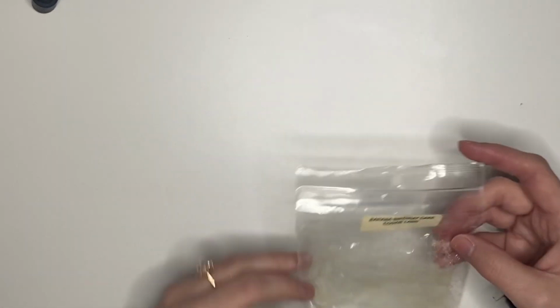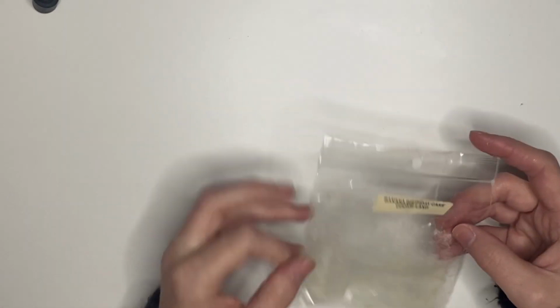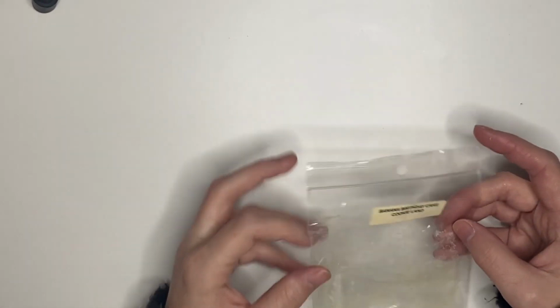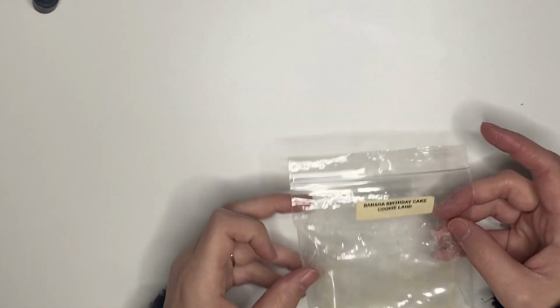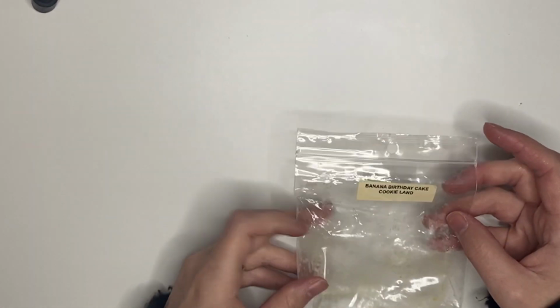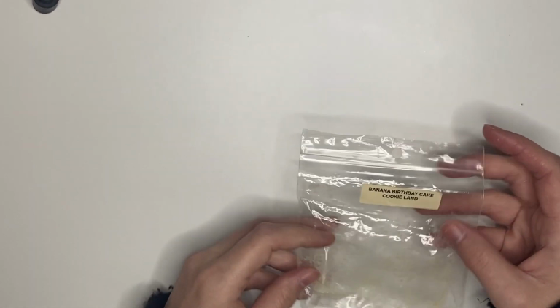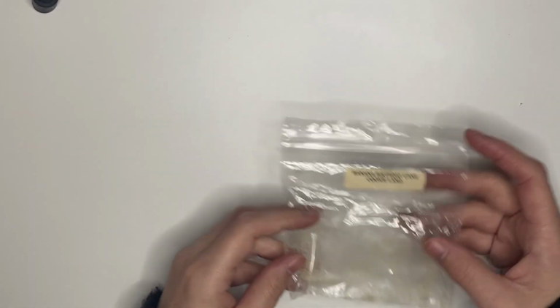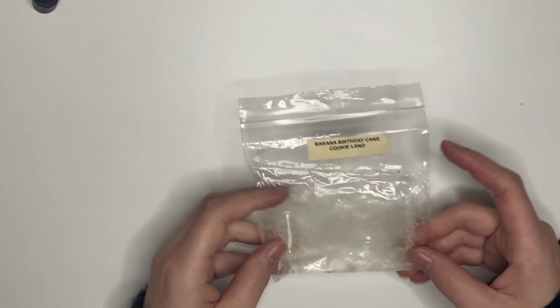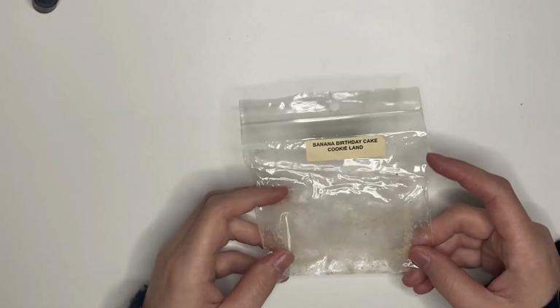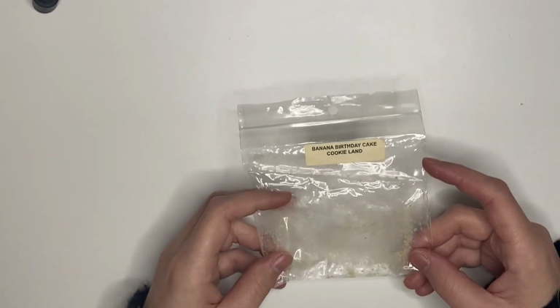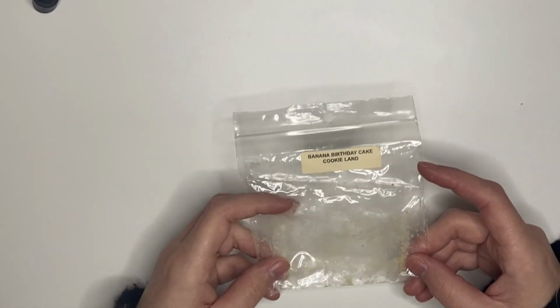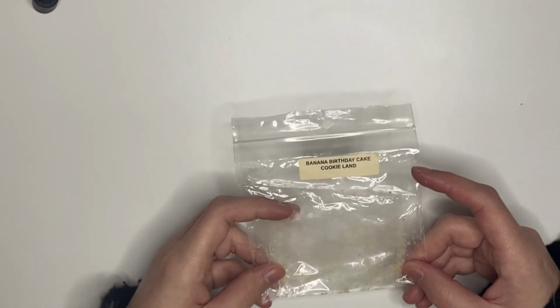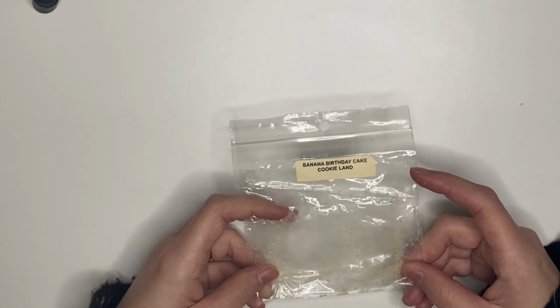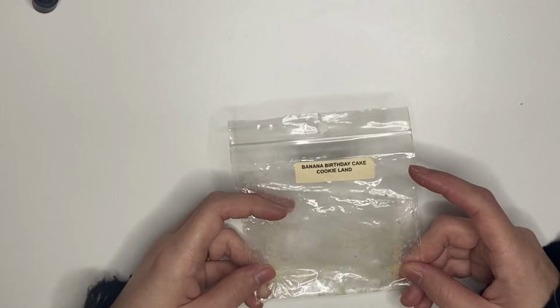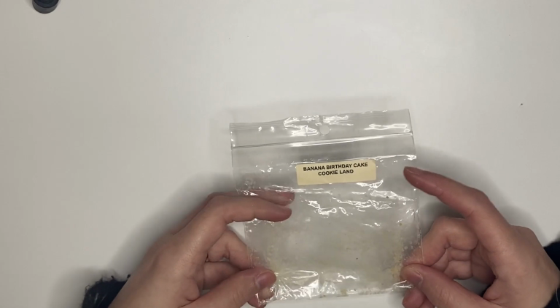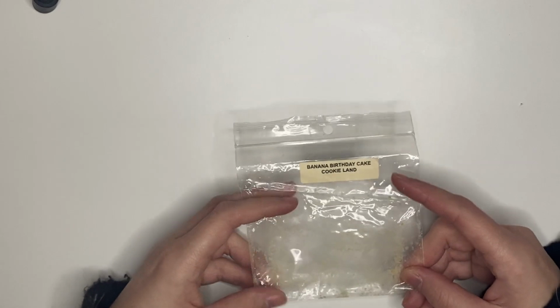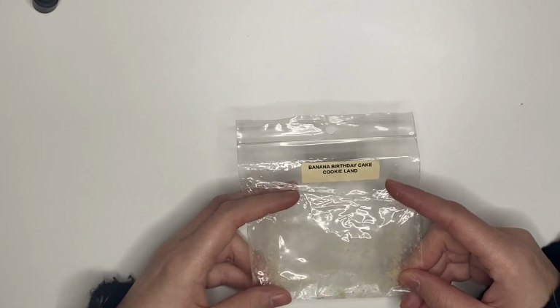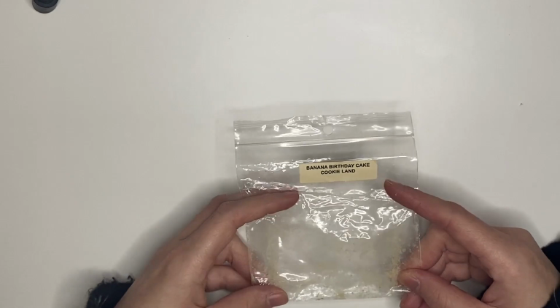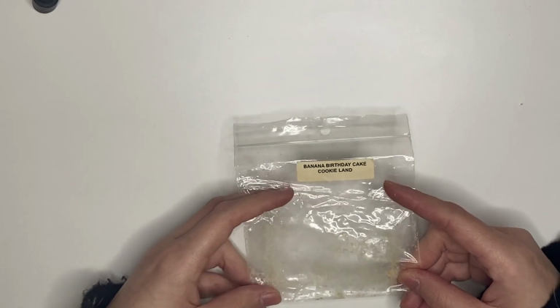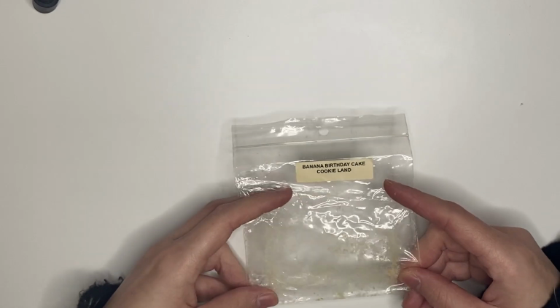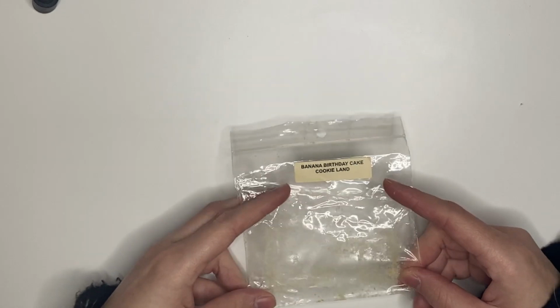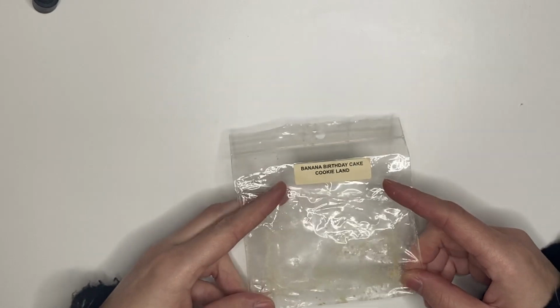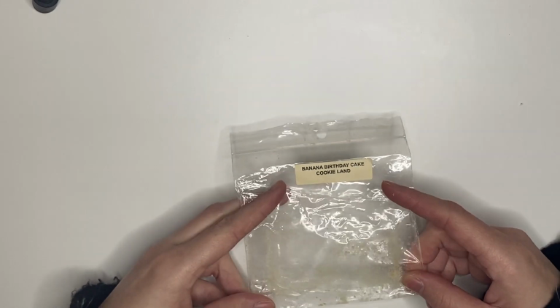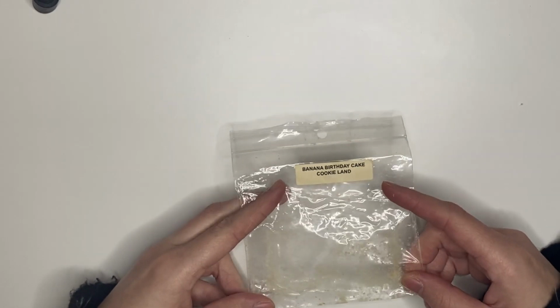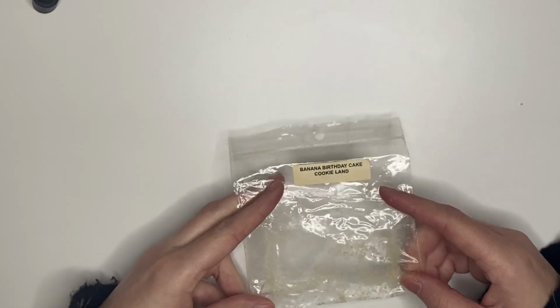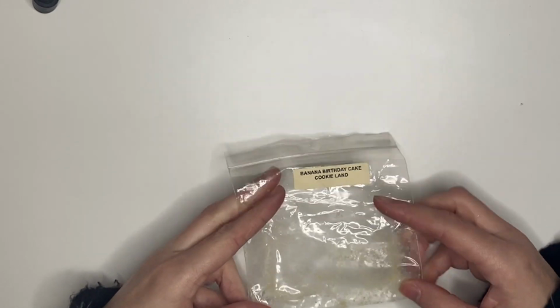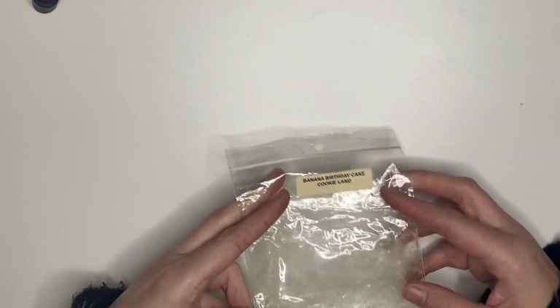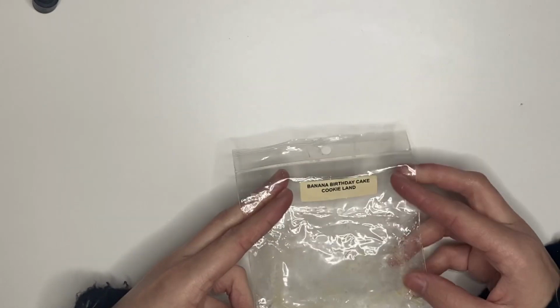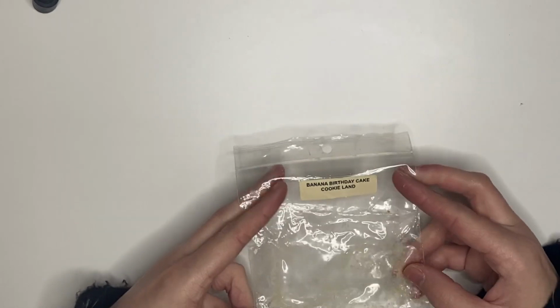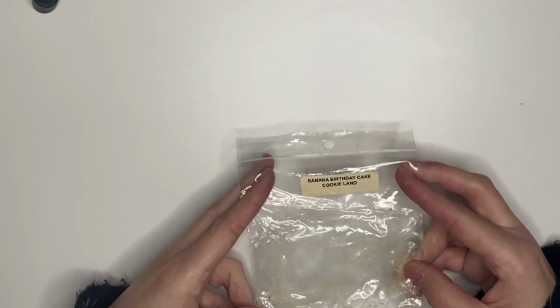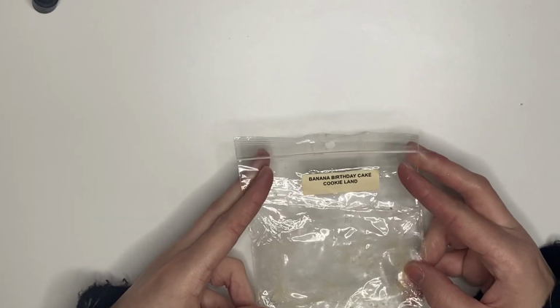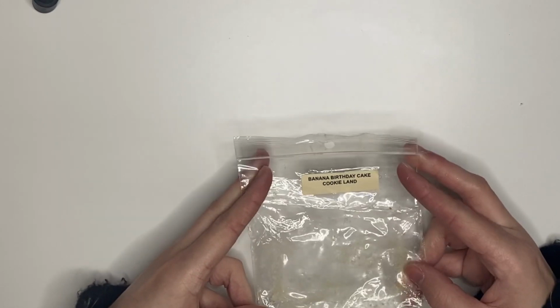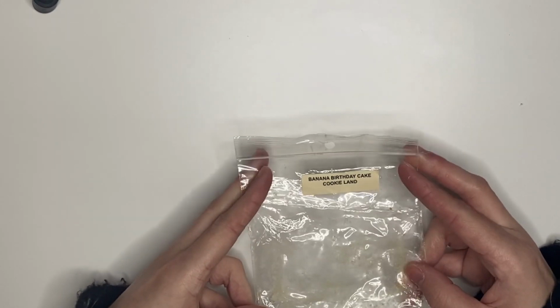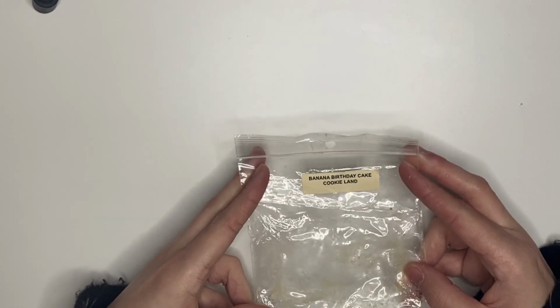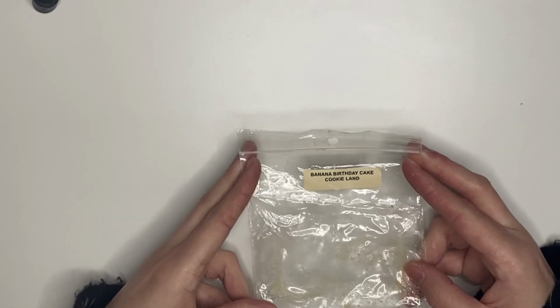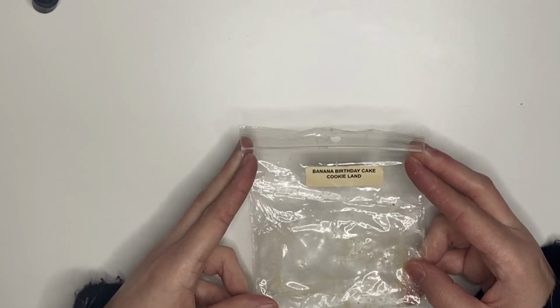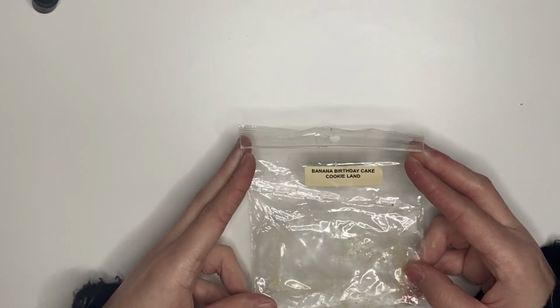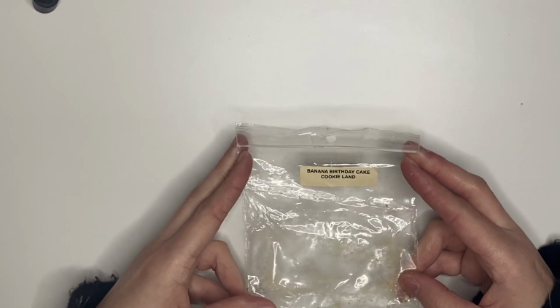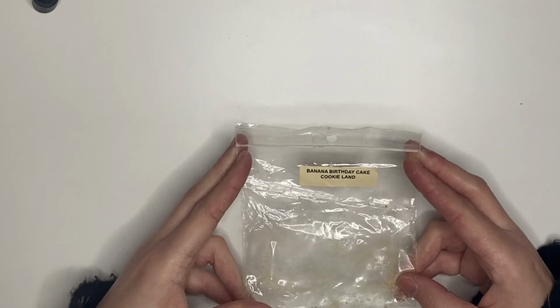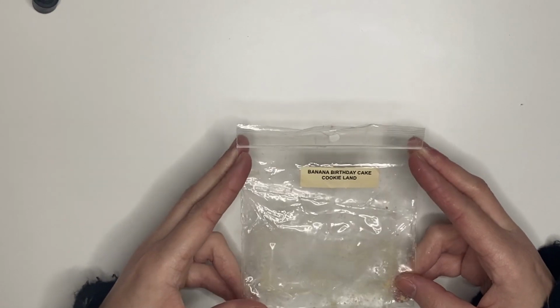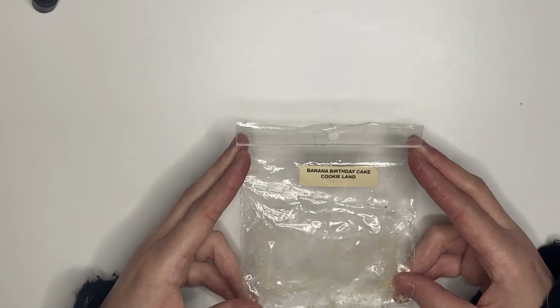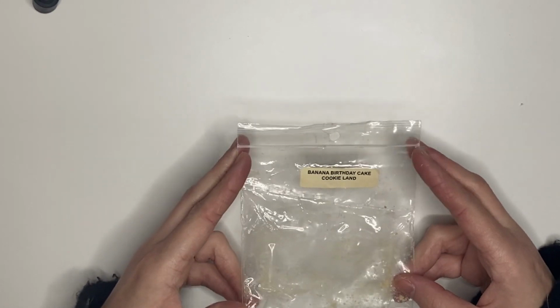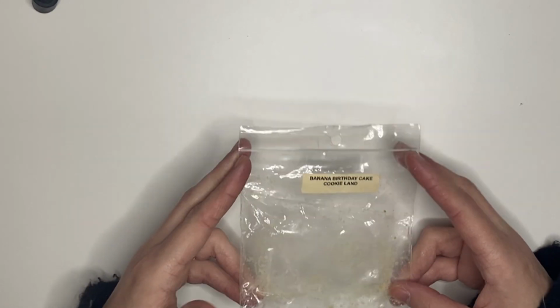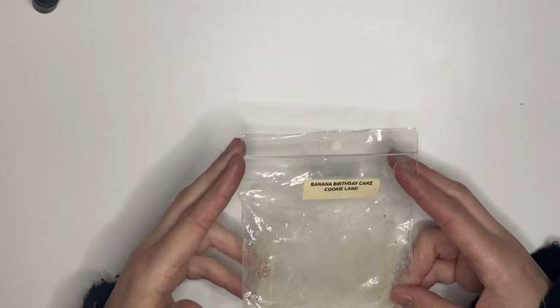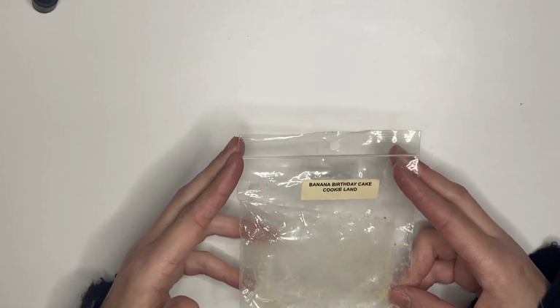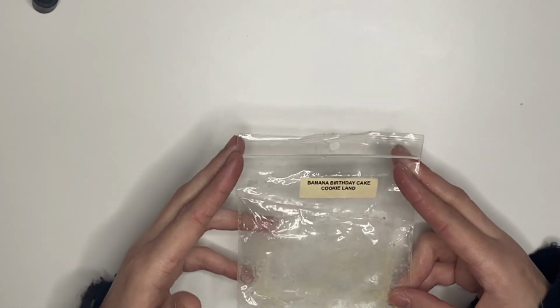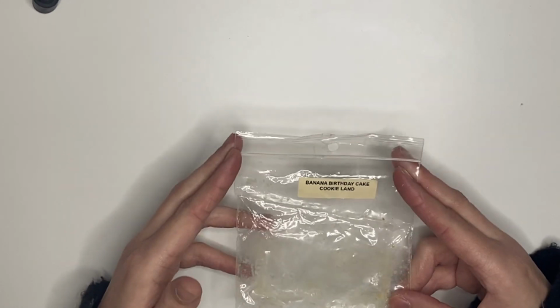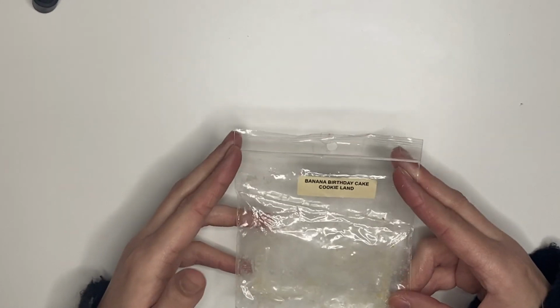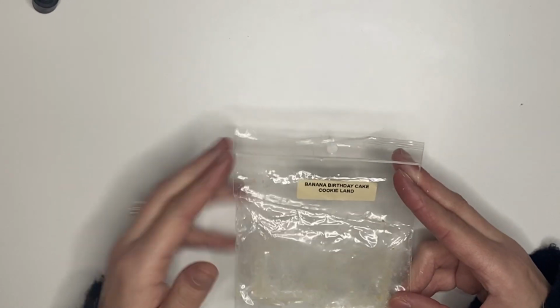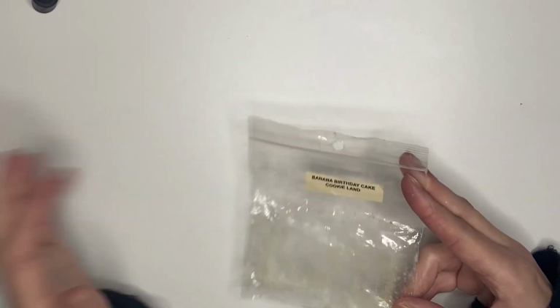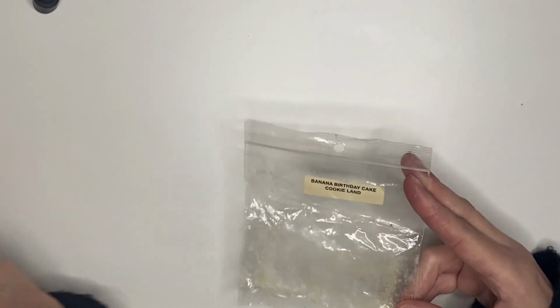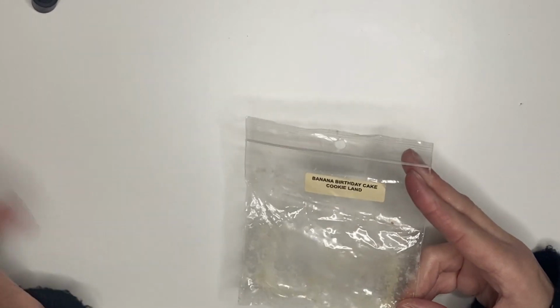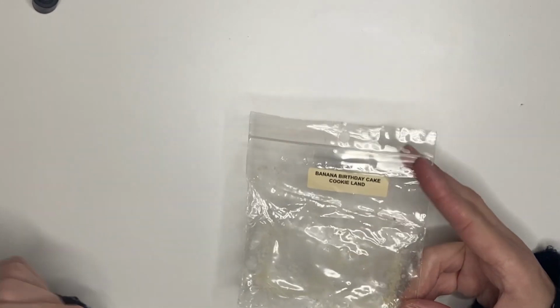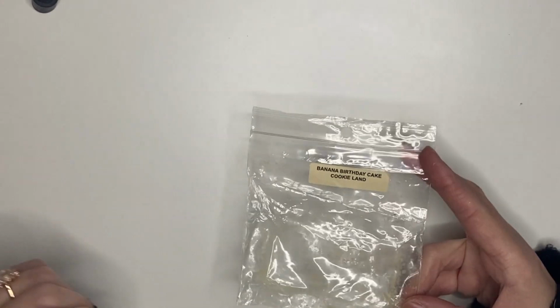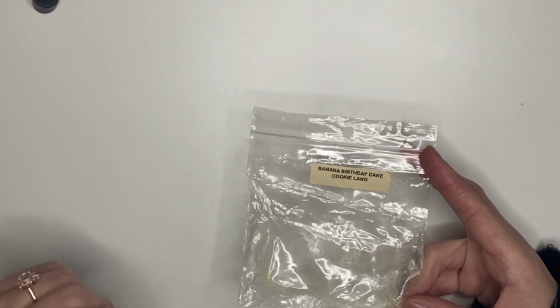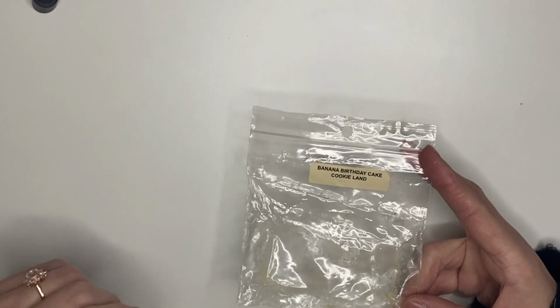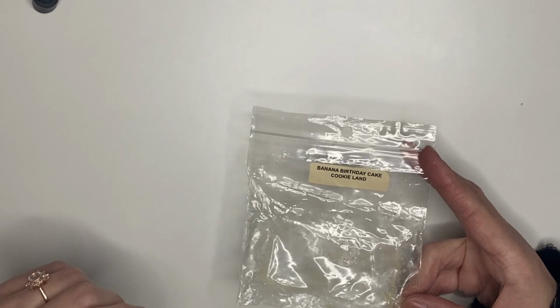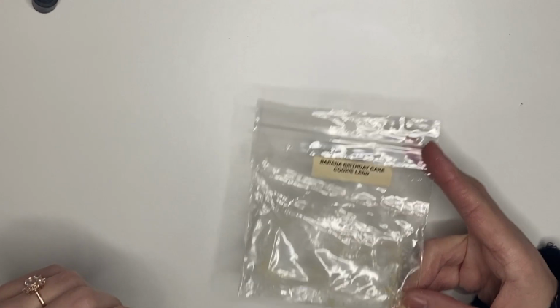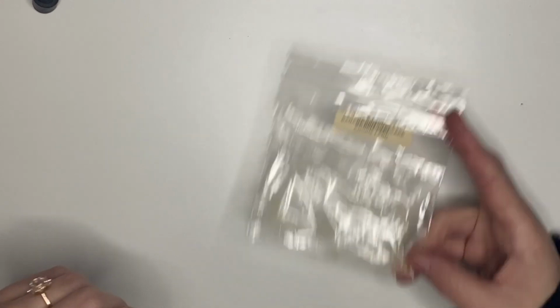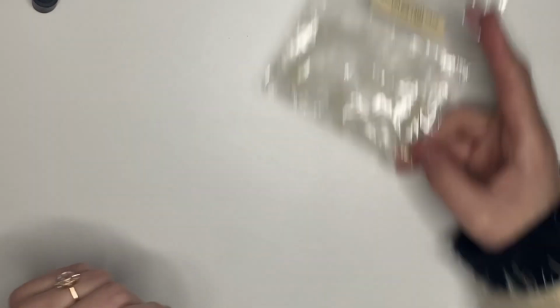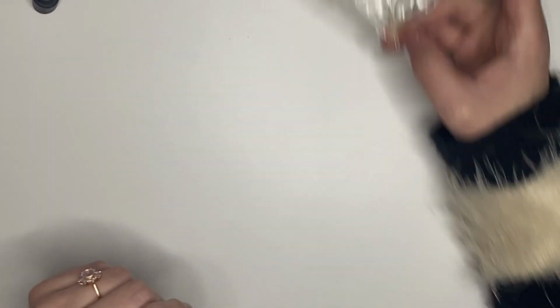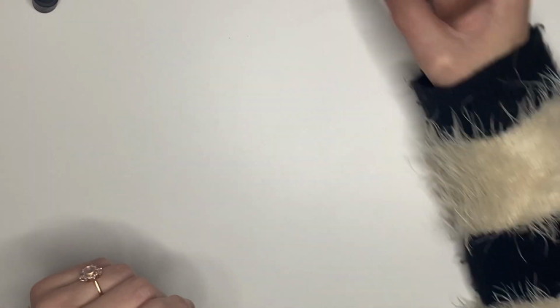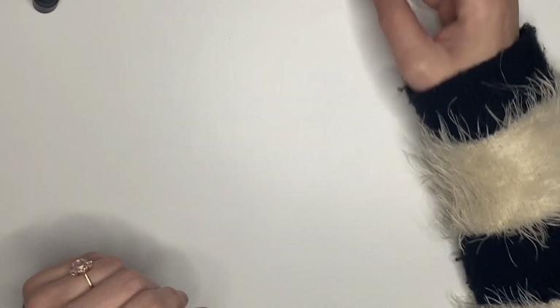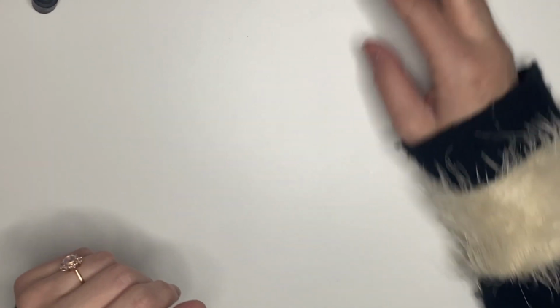Banana birthday cake cookie land from Rose Girls — this was phenomenal. I would get a whole loaf of this, it's amazing.